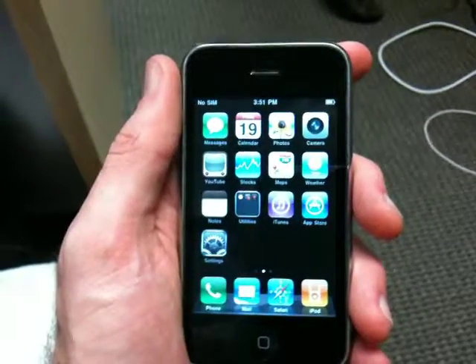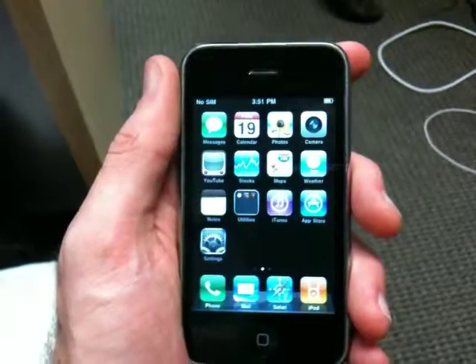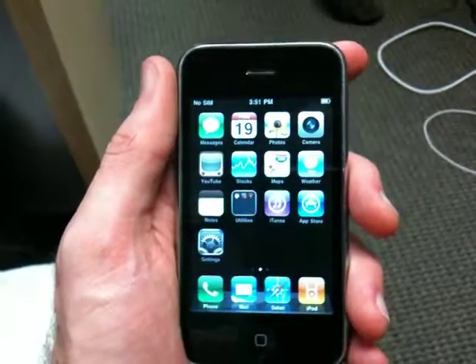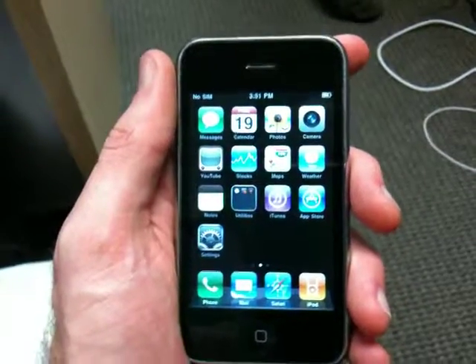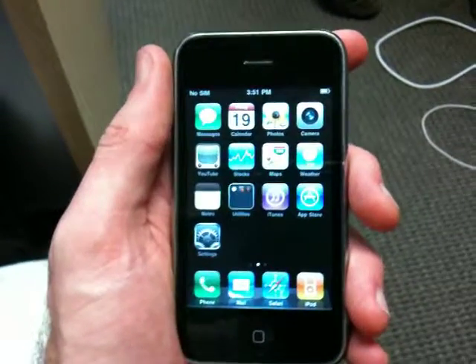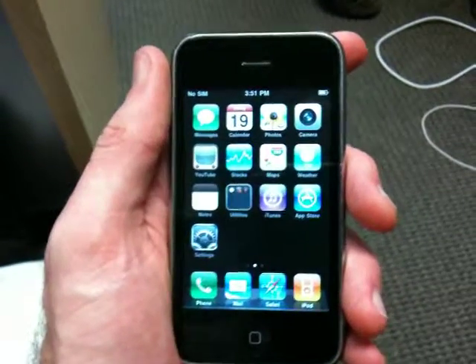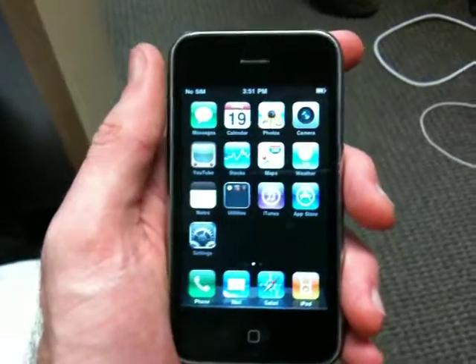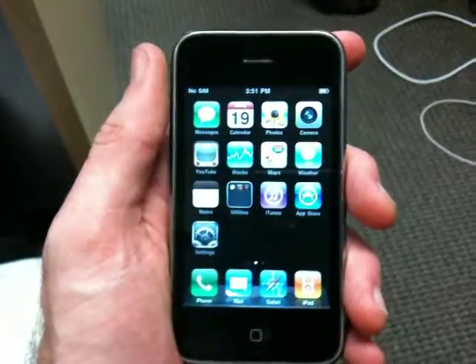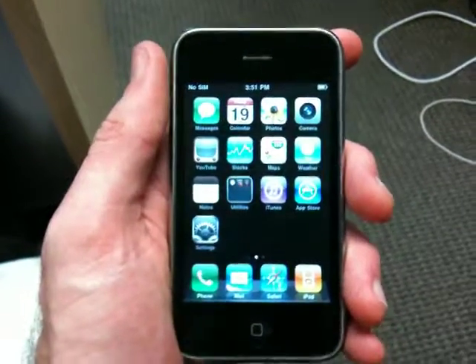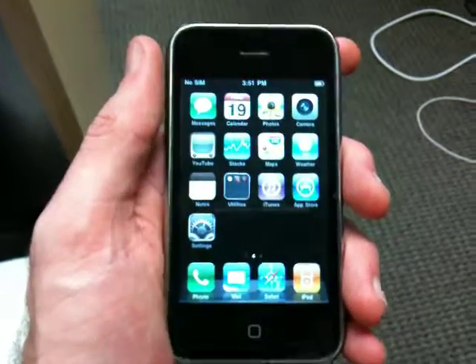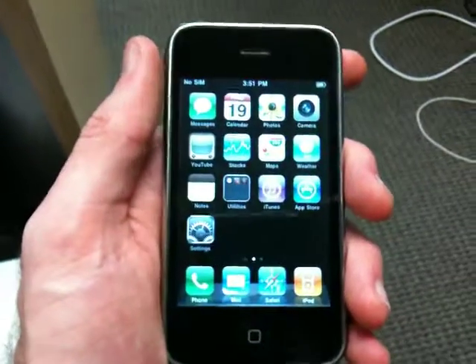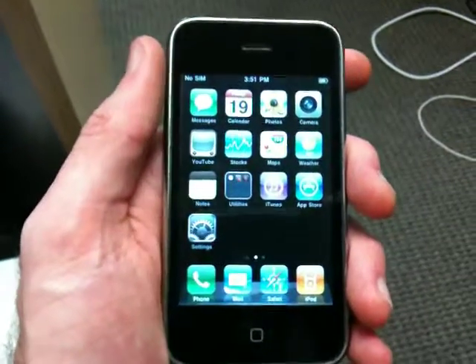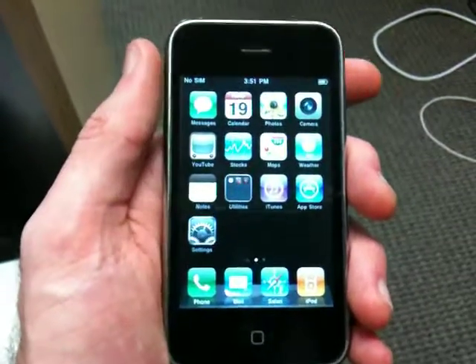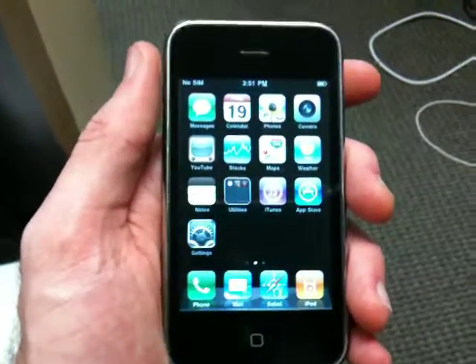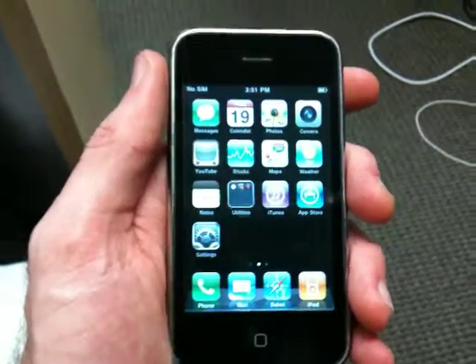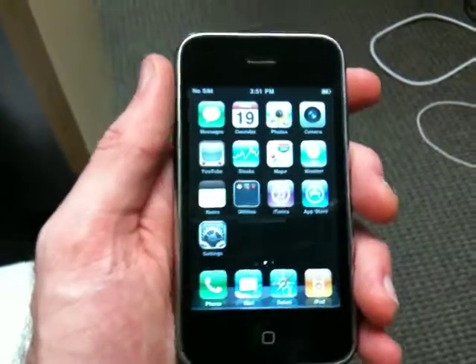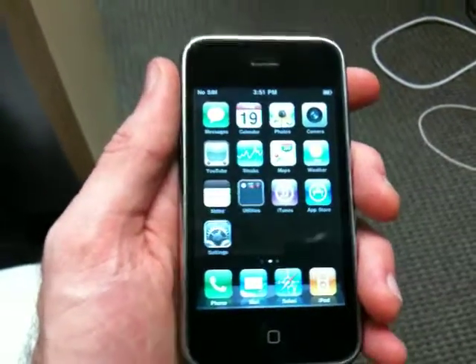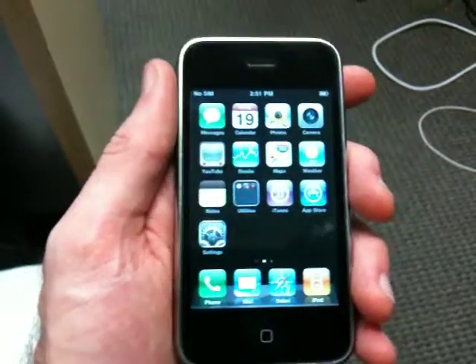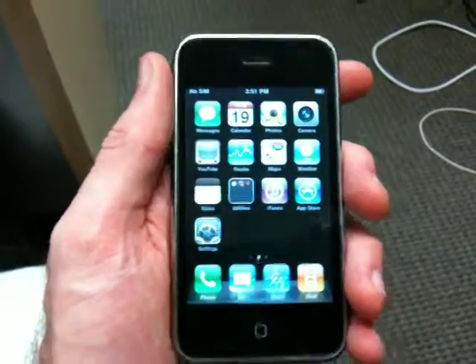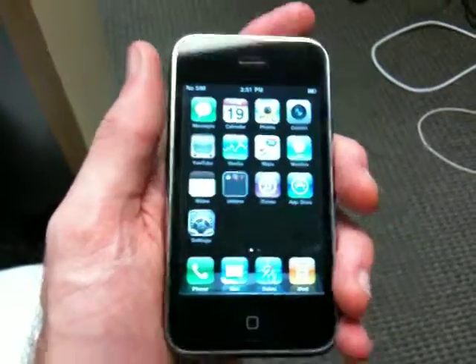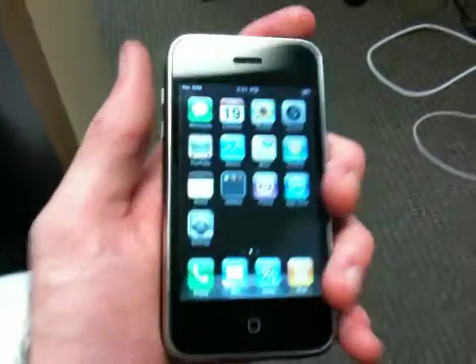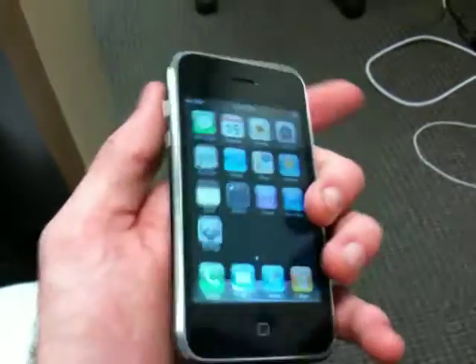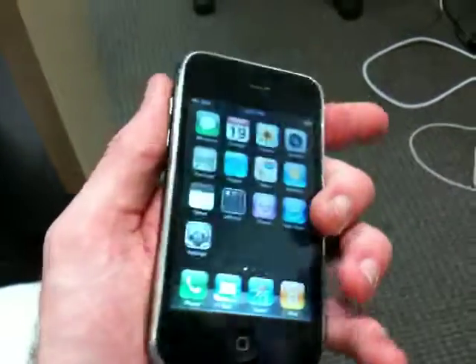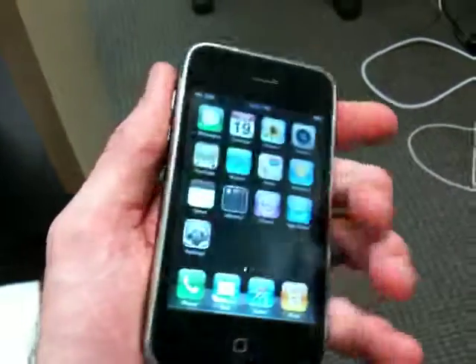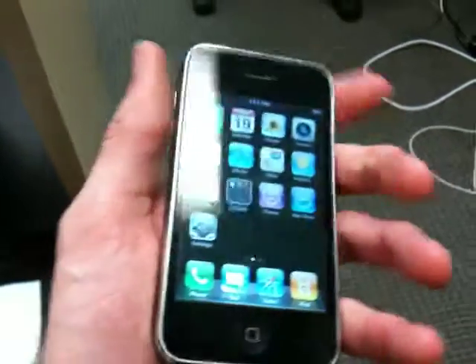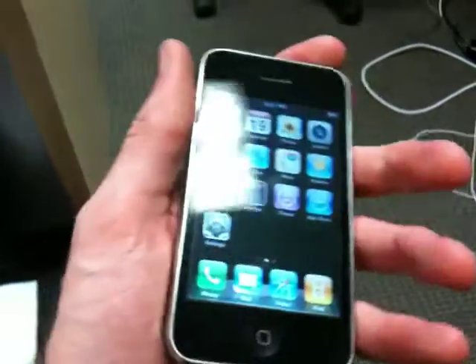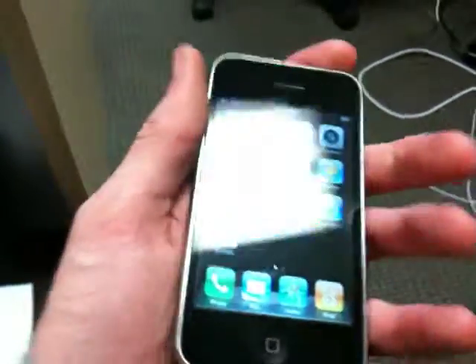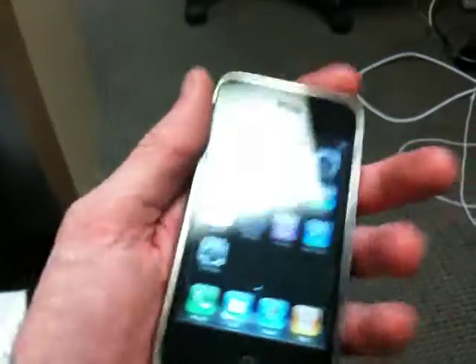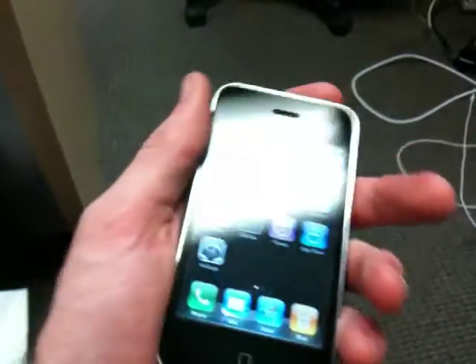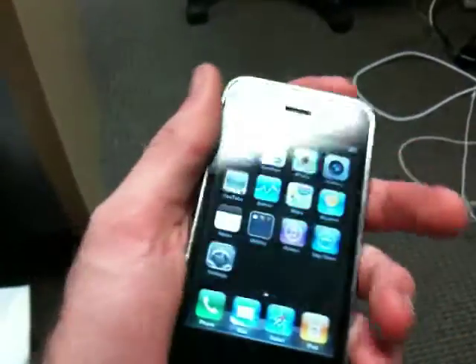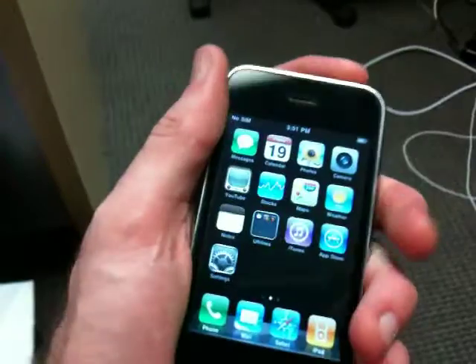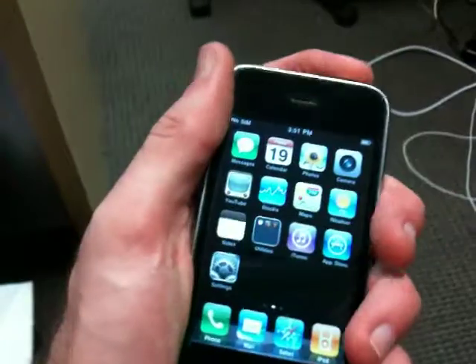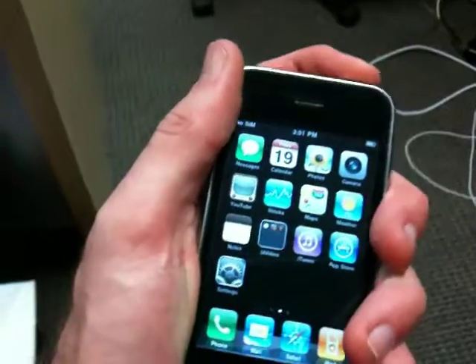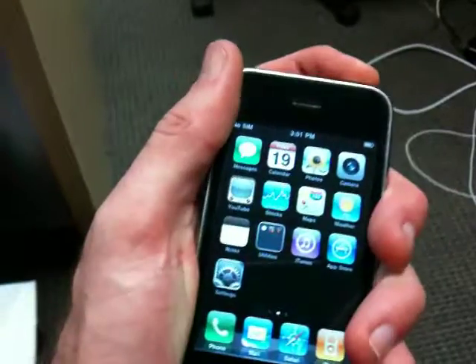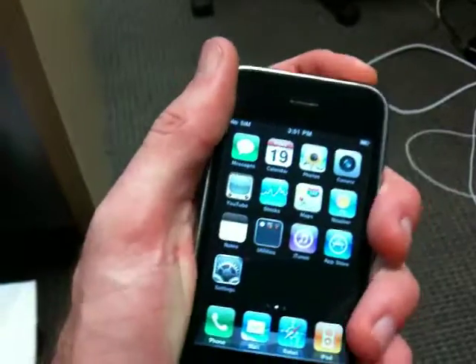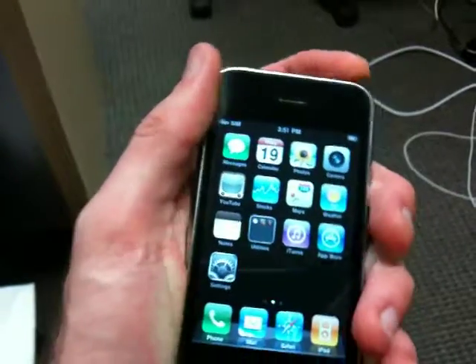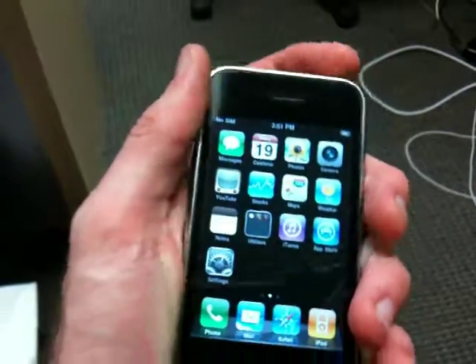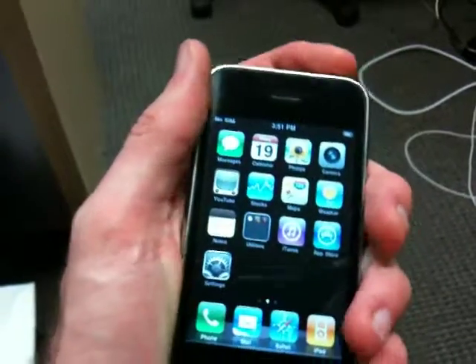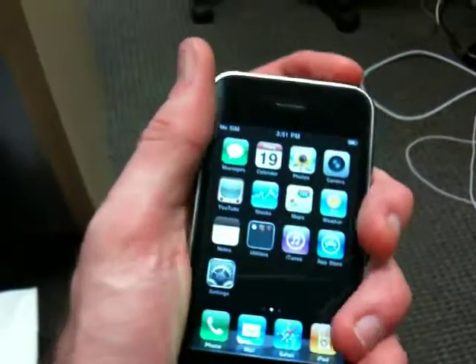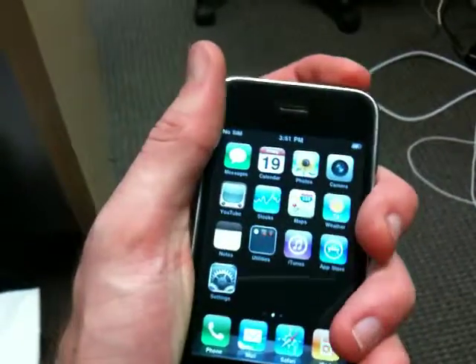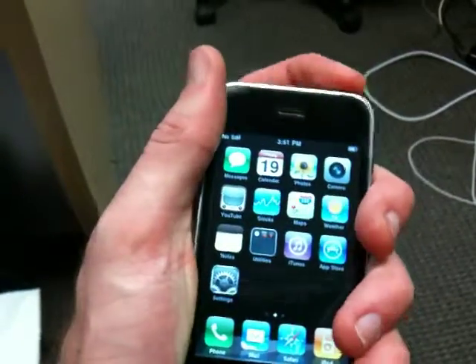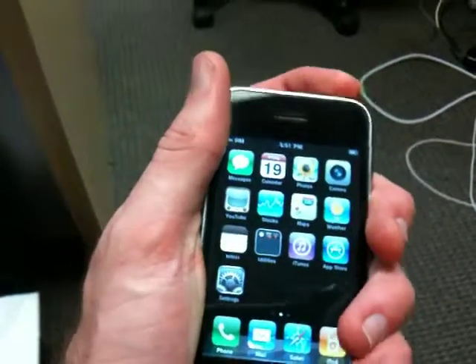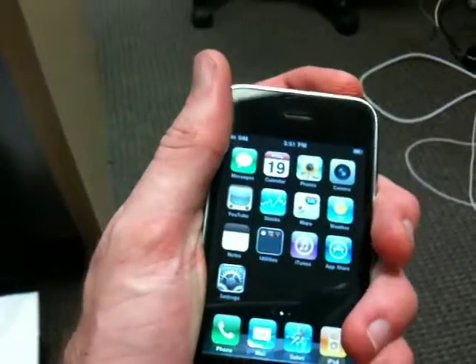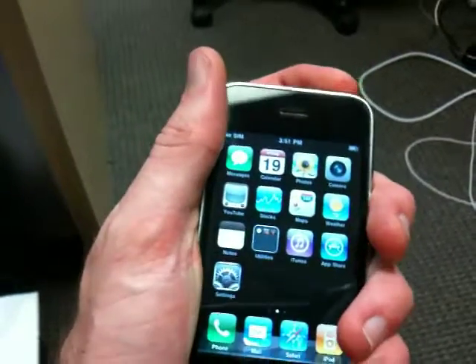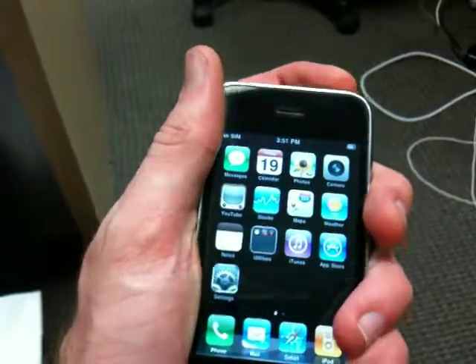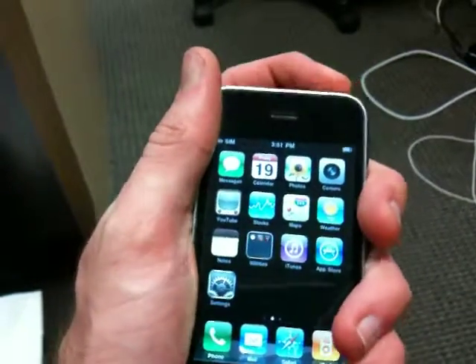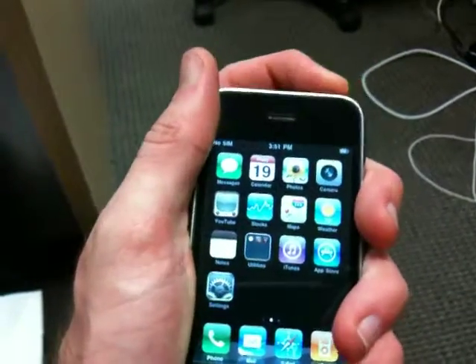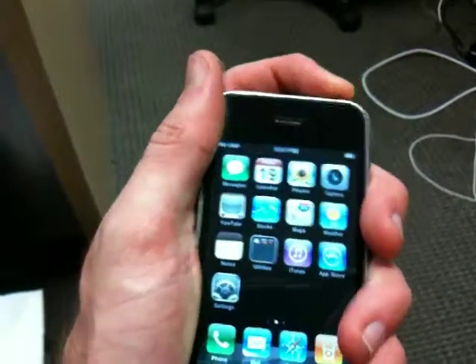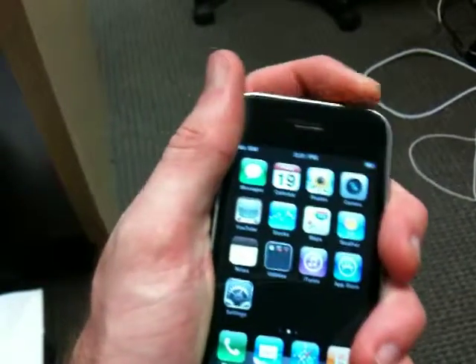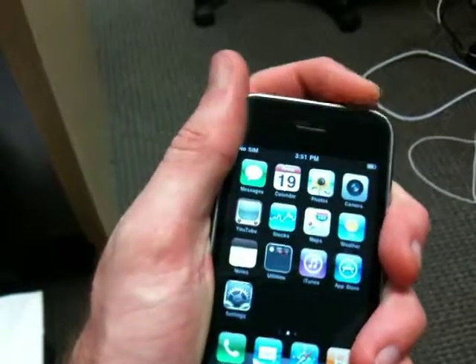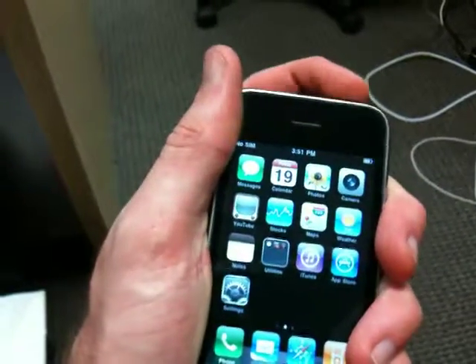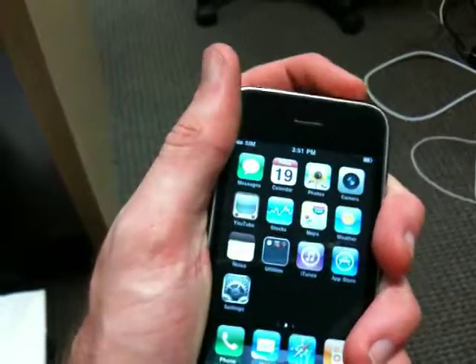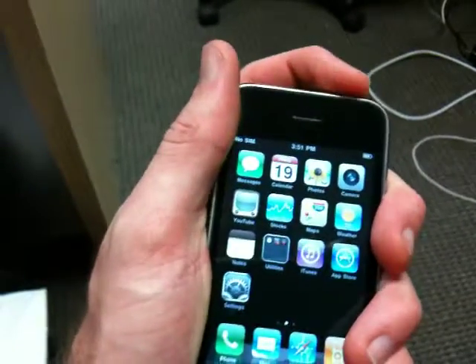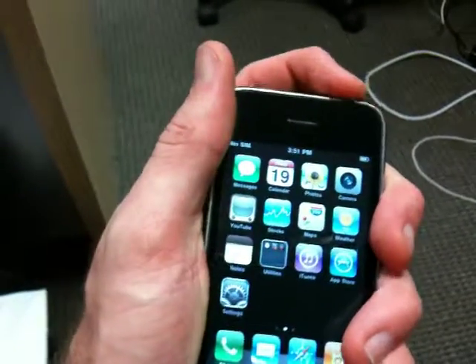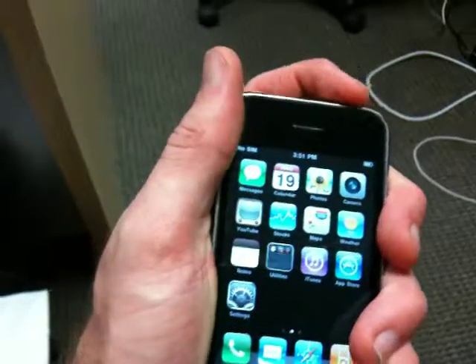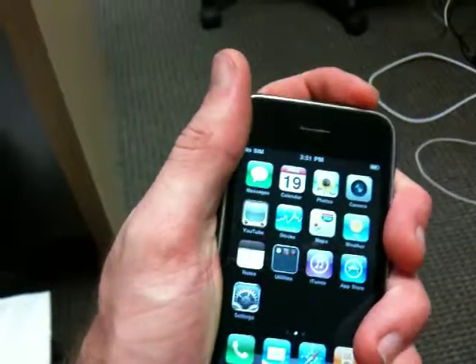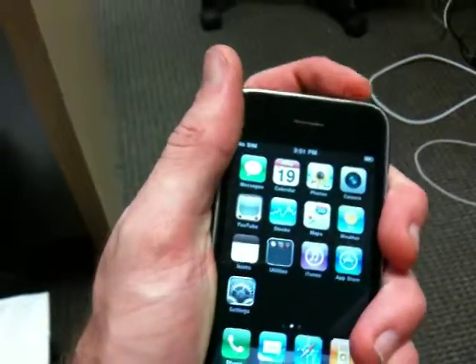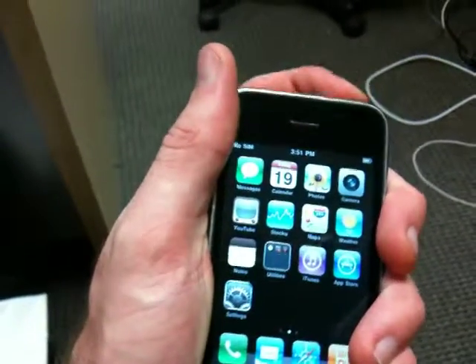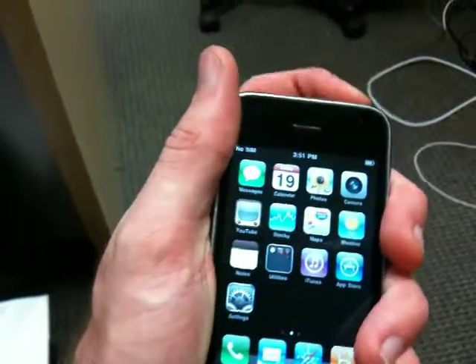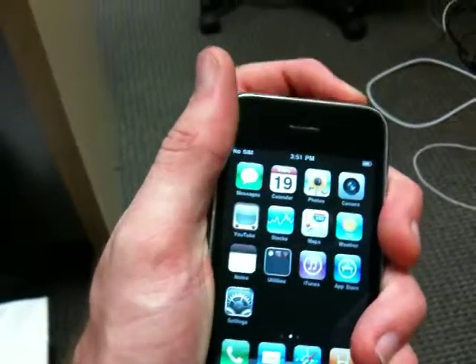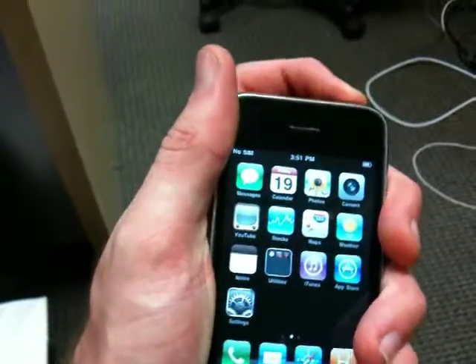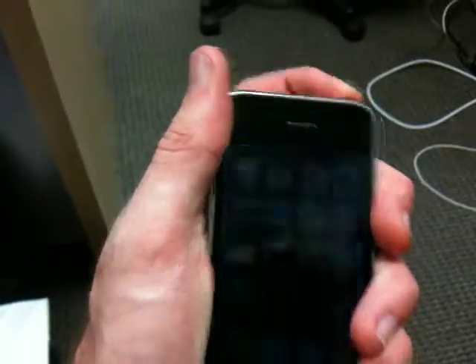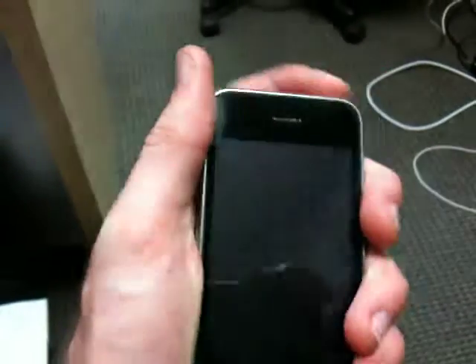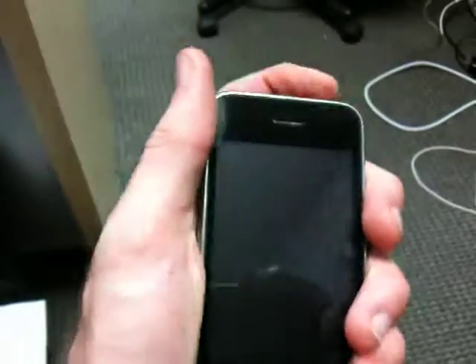Hello everyone, this is Bryce with iPhoneVan. This is a 3G 8GB iPhone for sale.